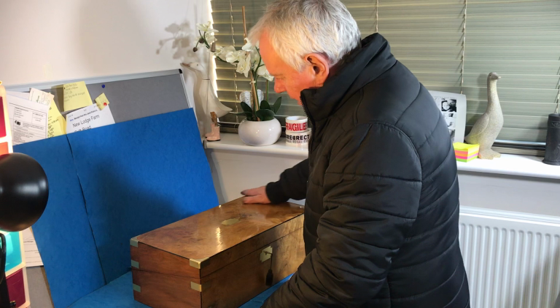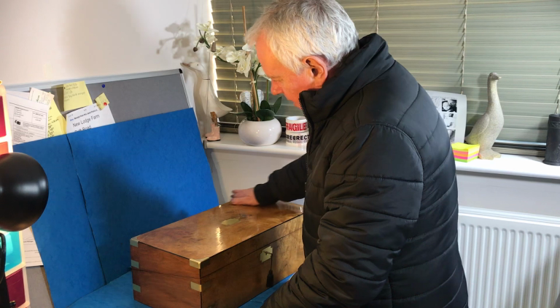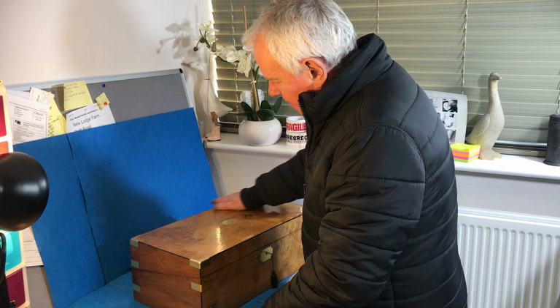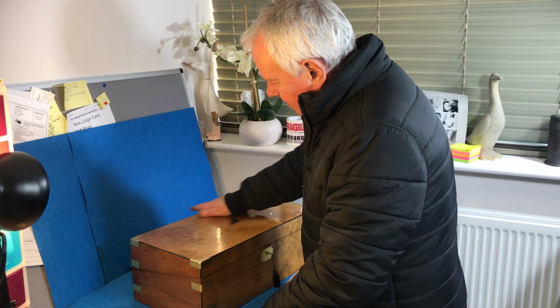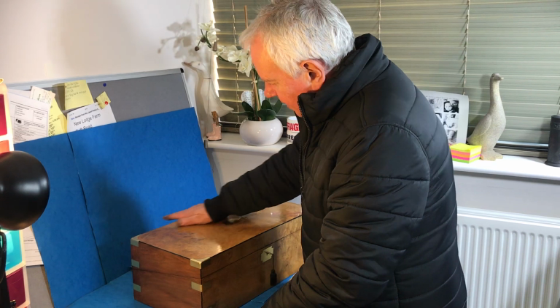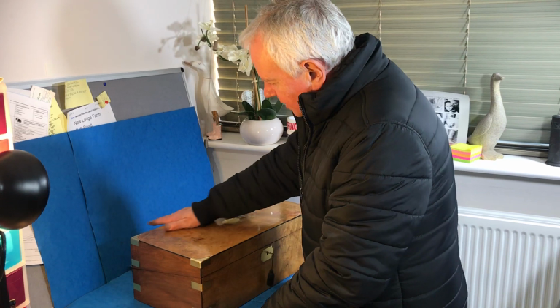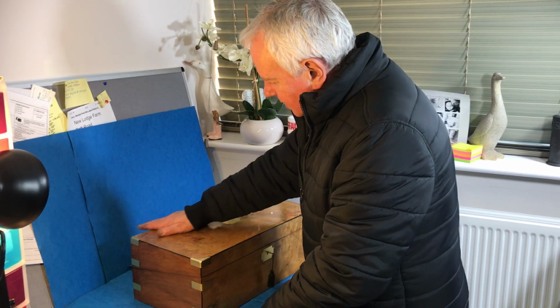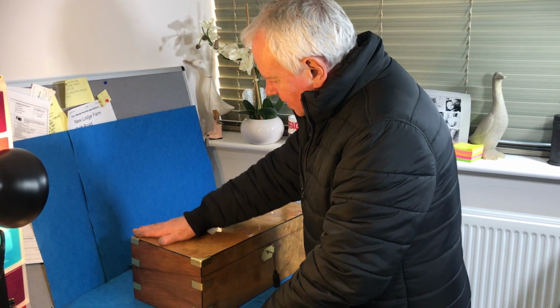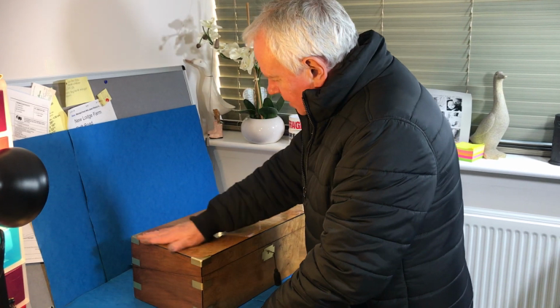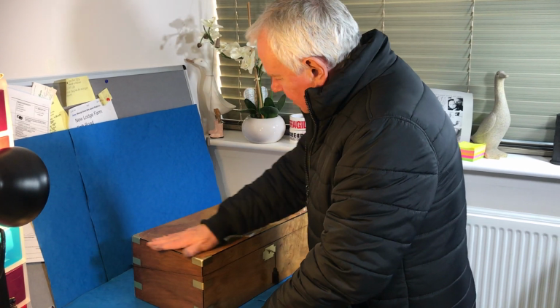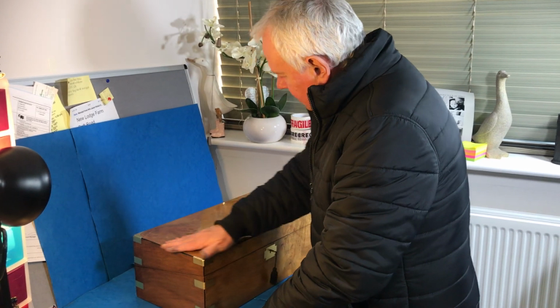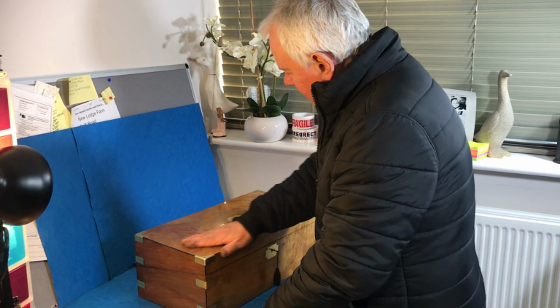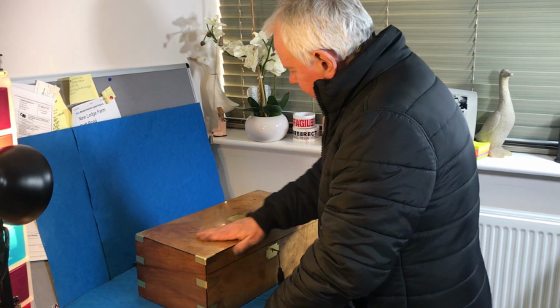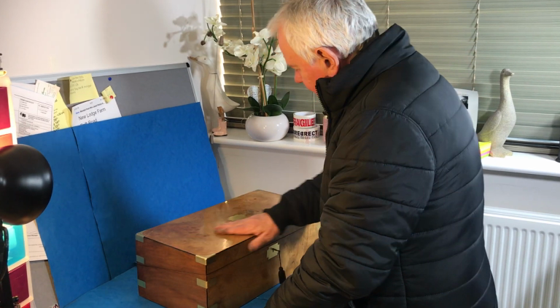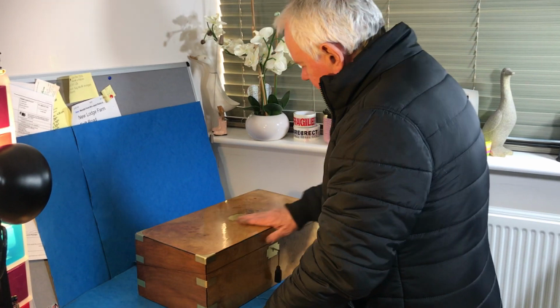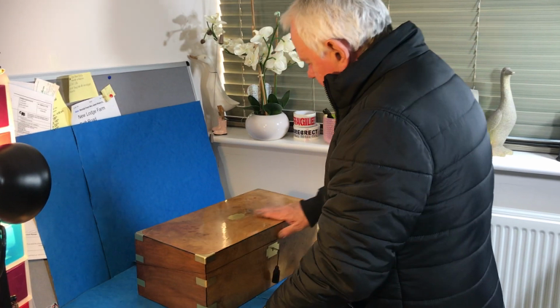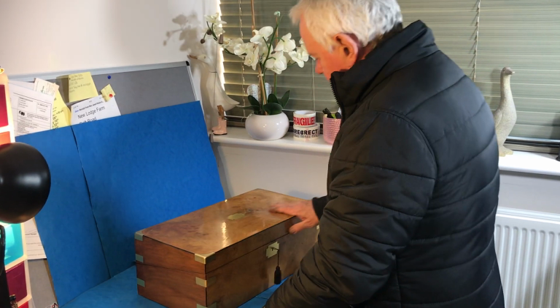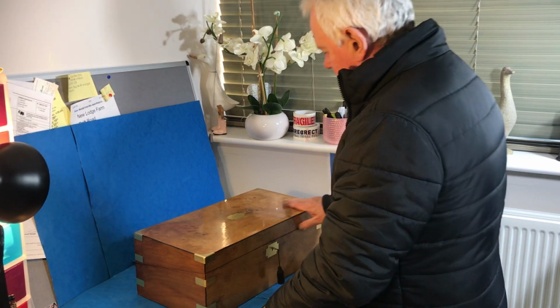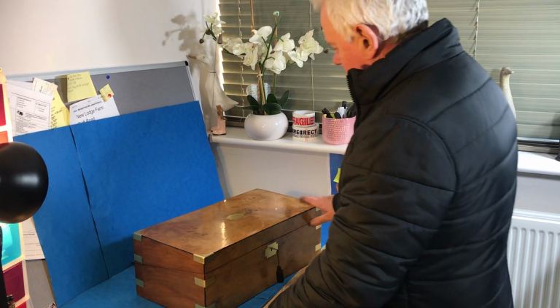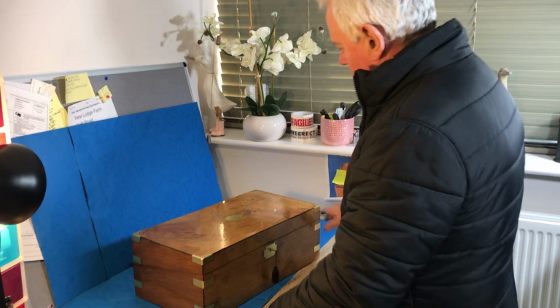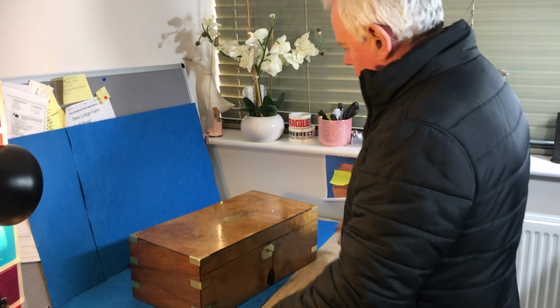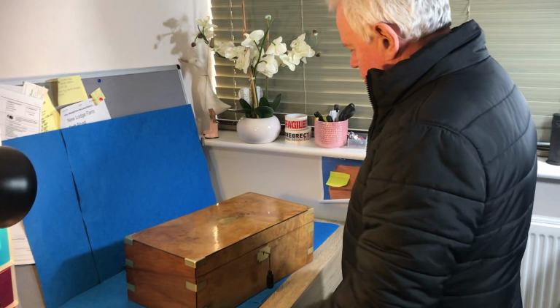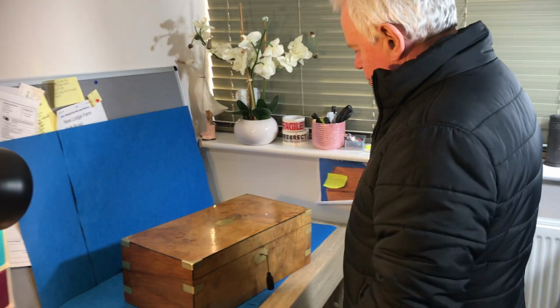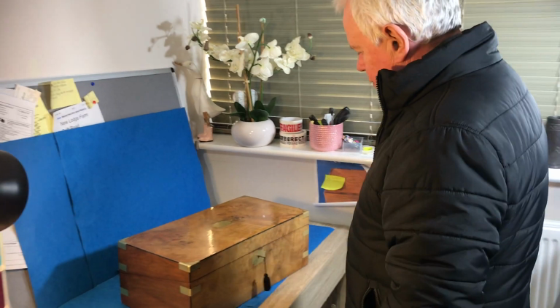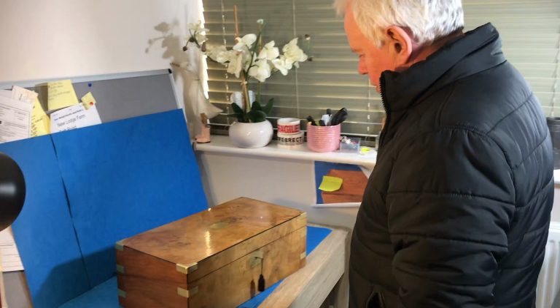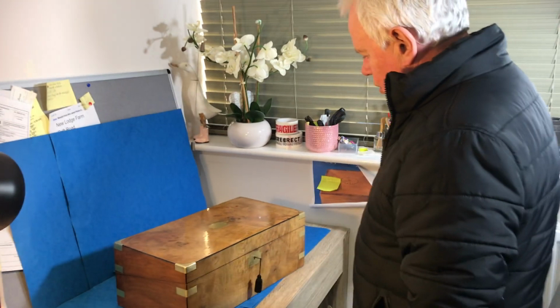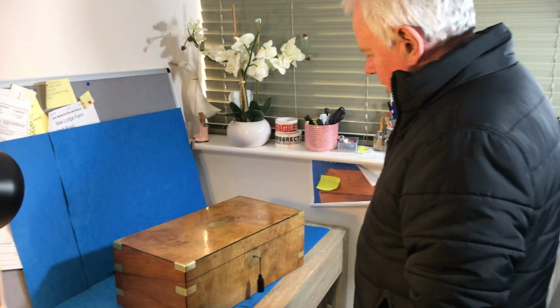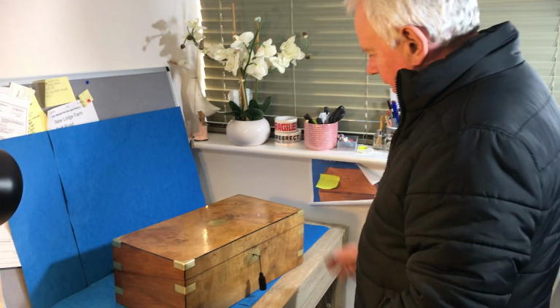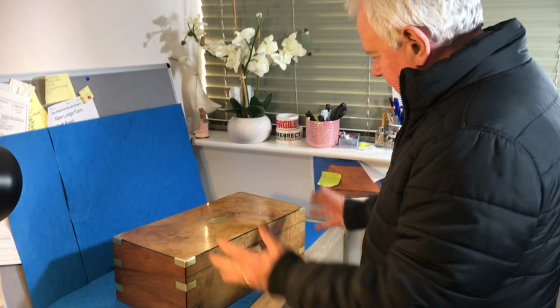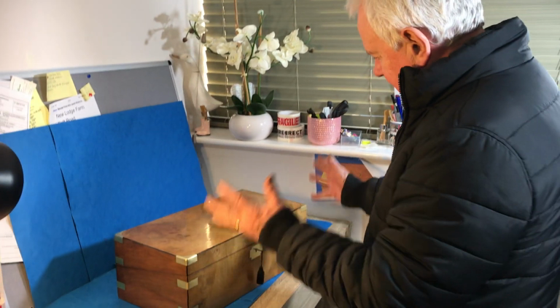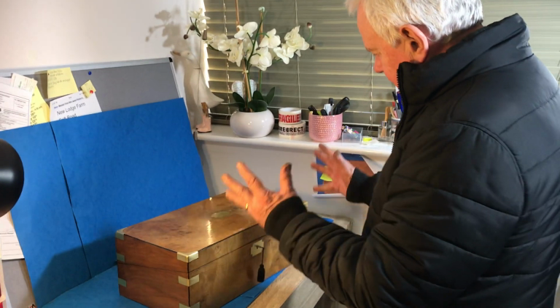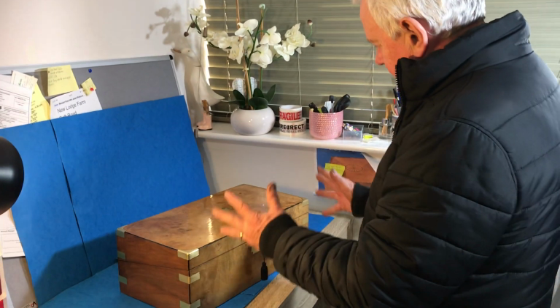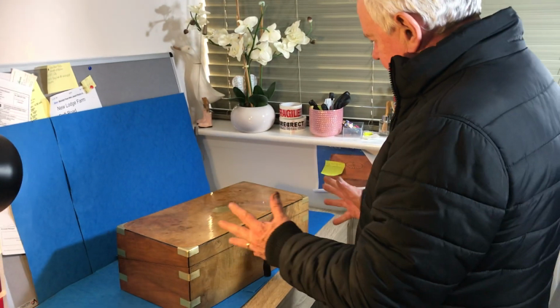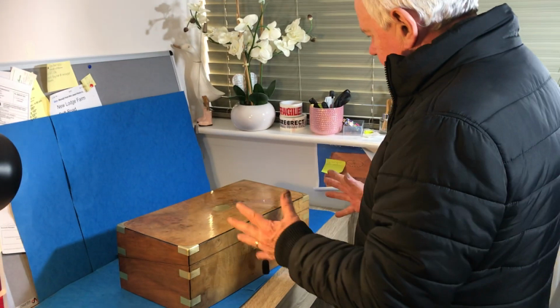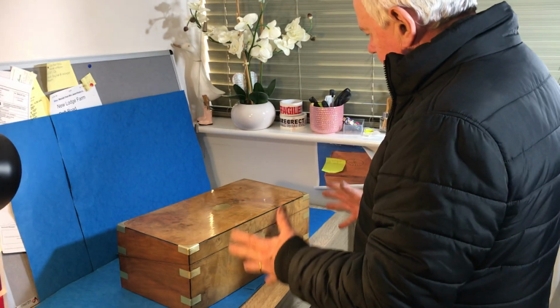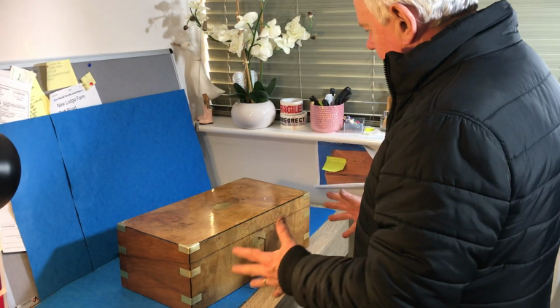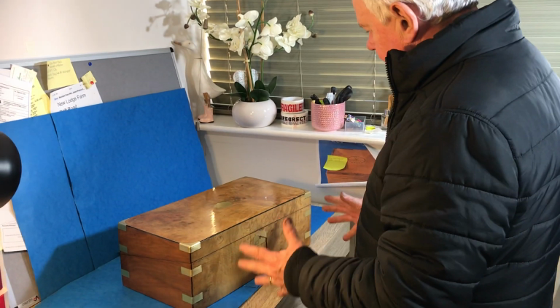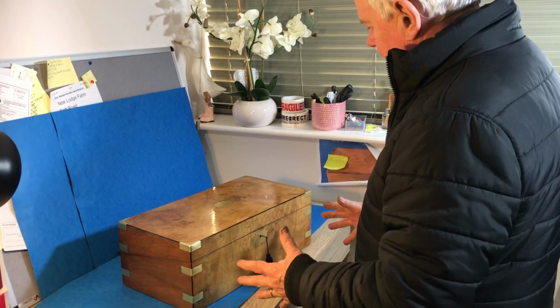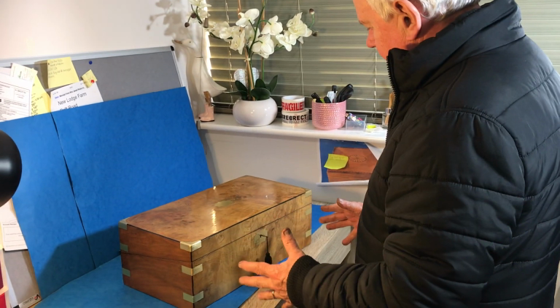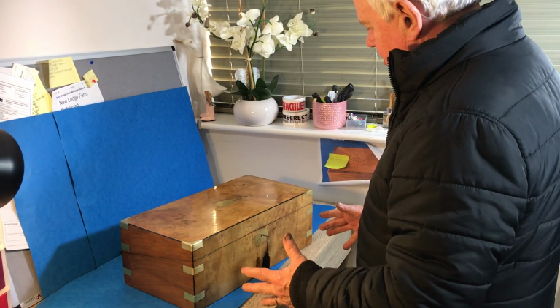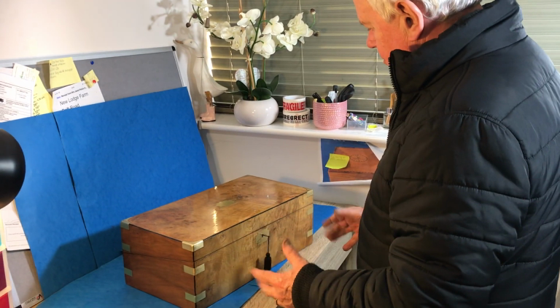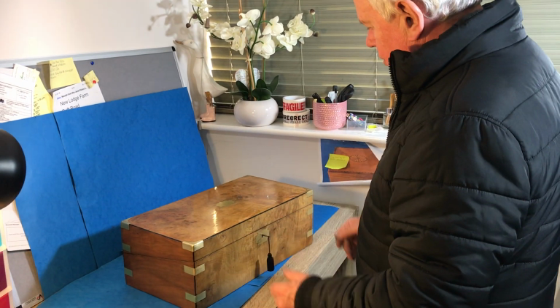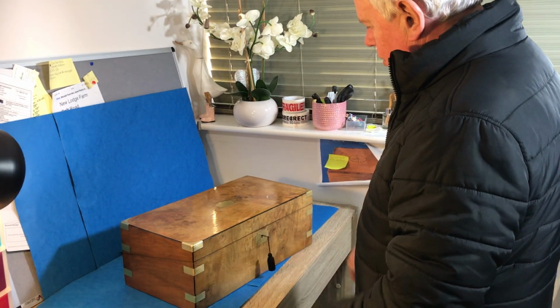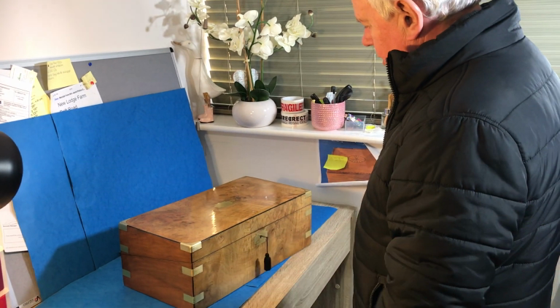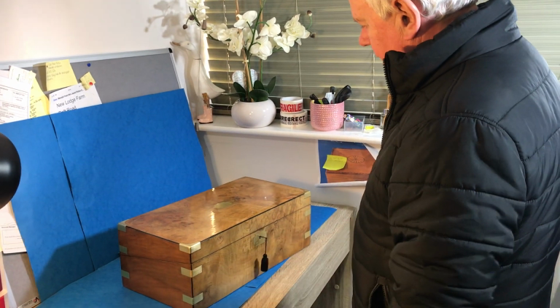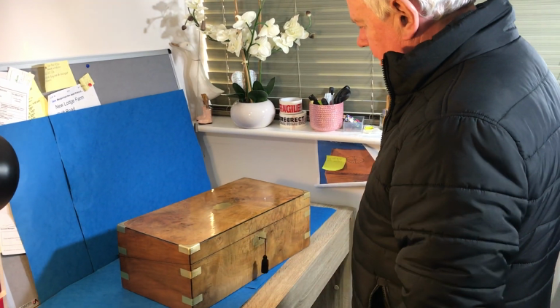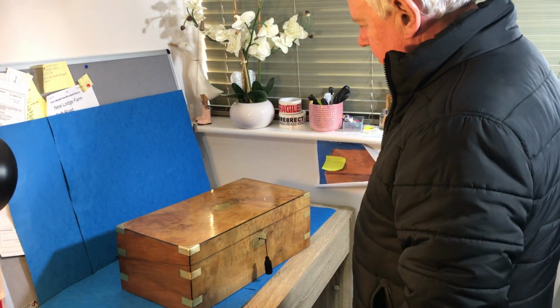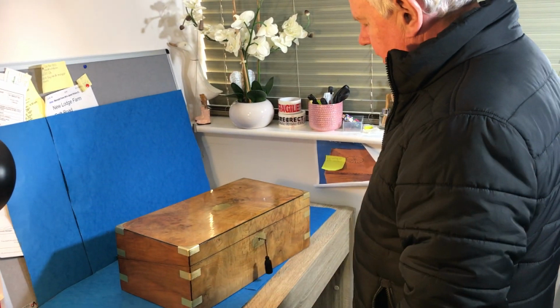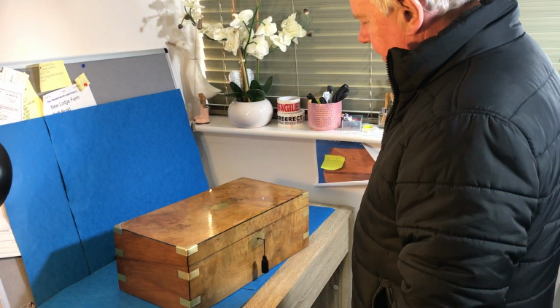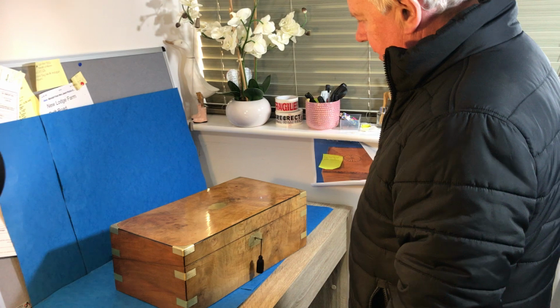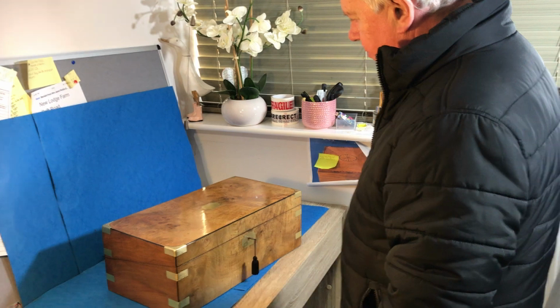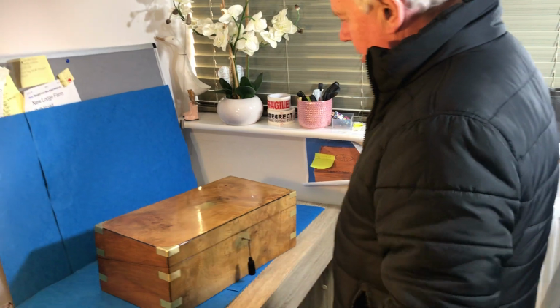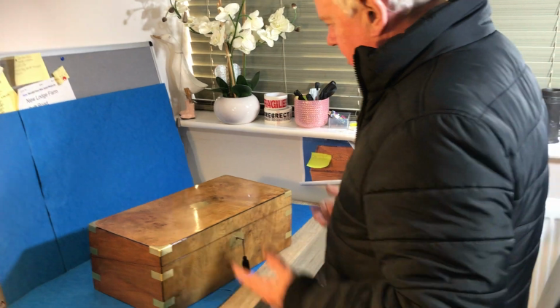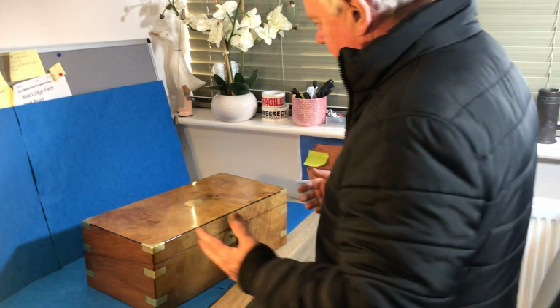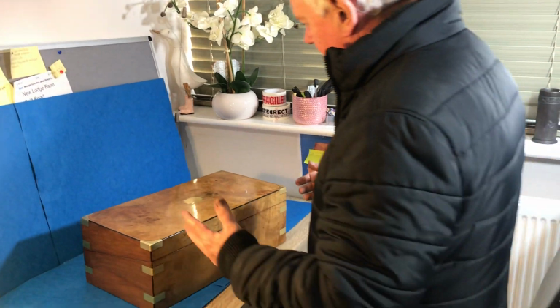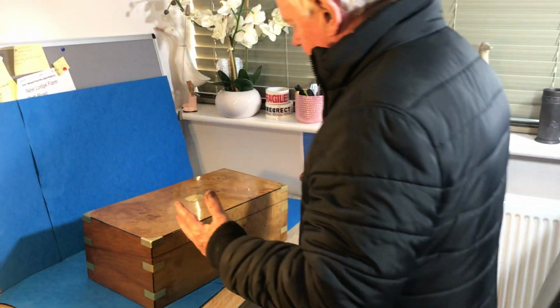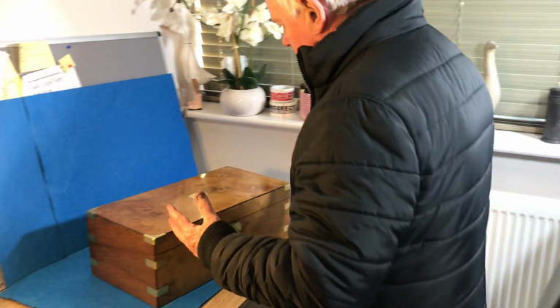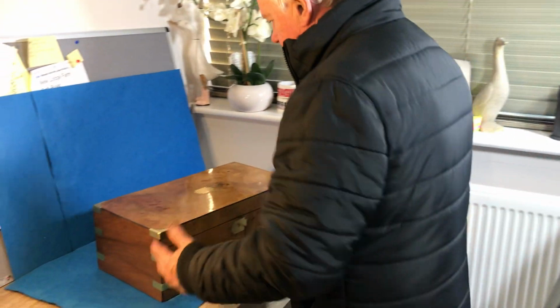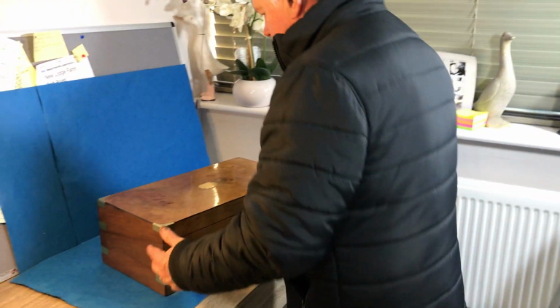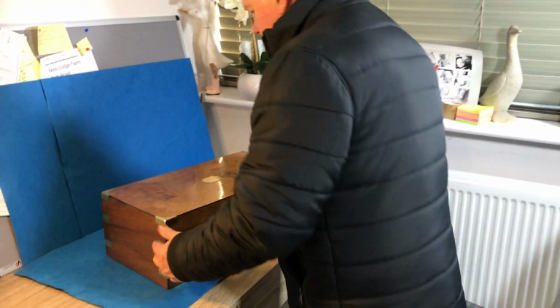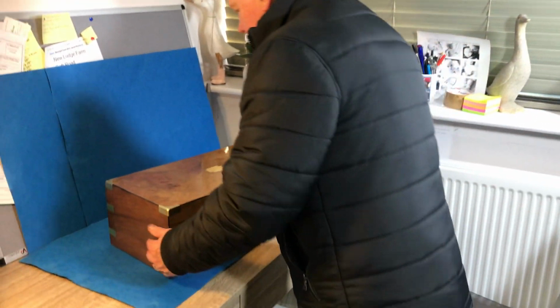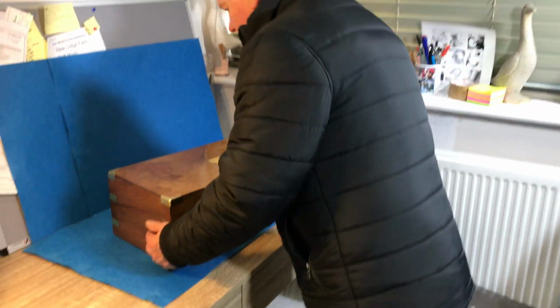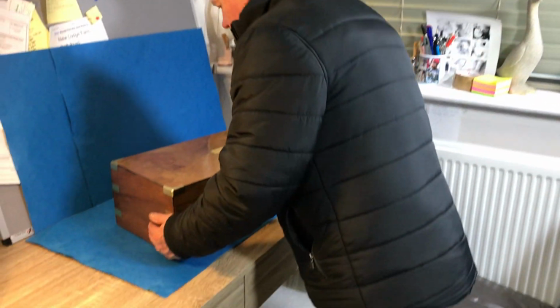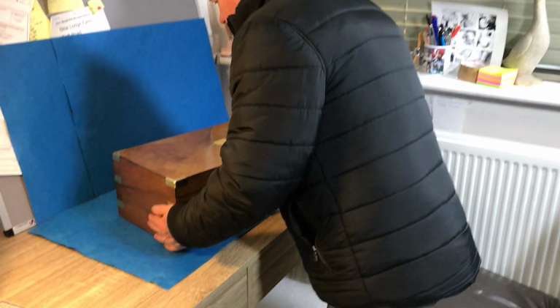This is a lovely large walnut, a nice light piece of walnut, a brass bound writing slope.